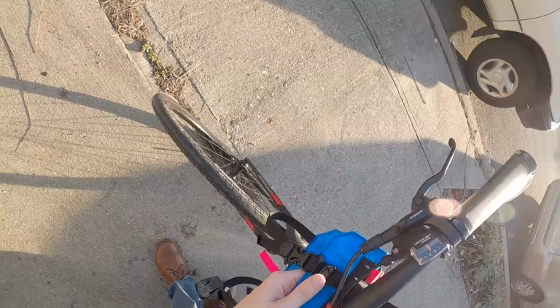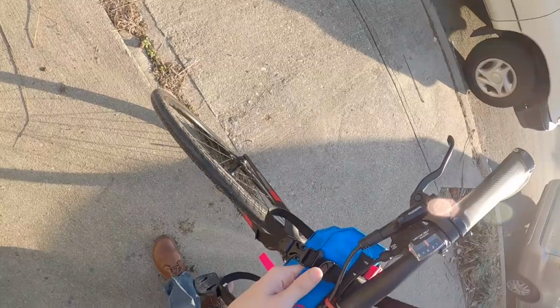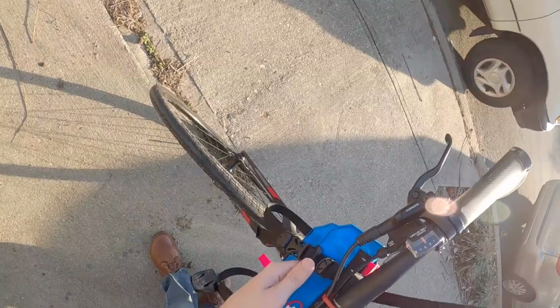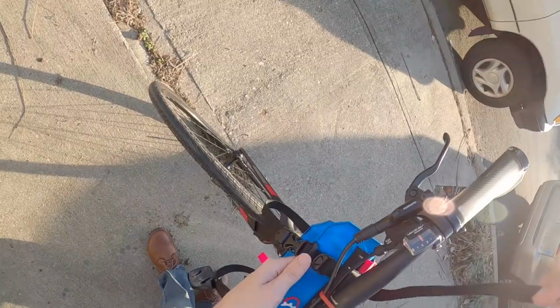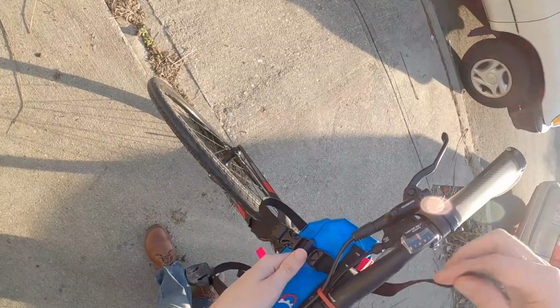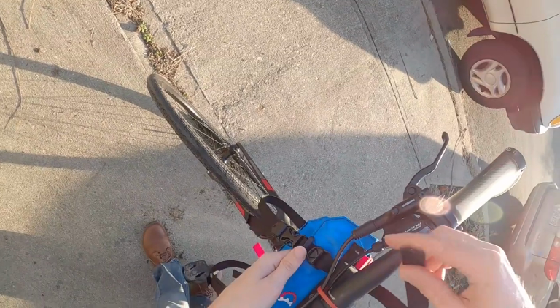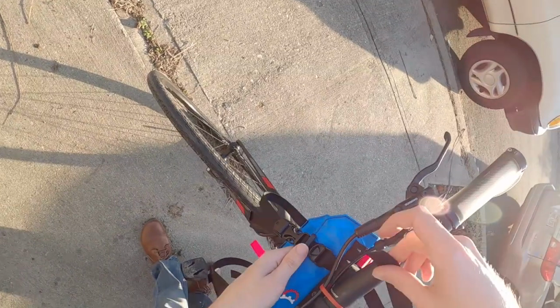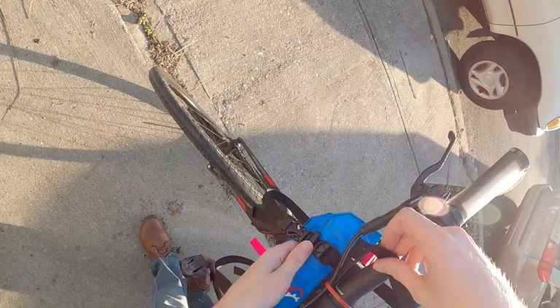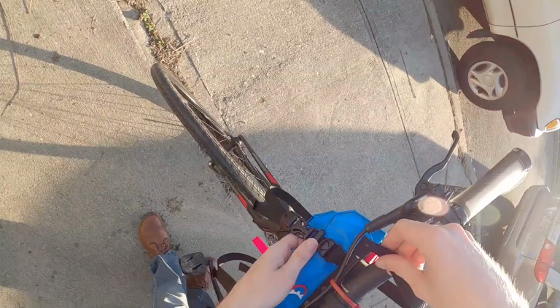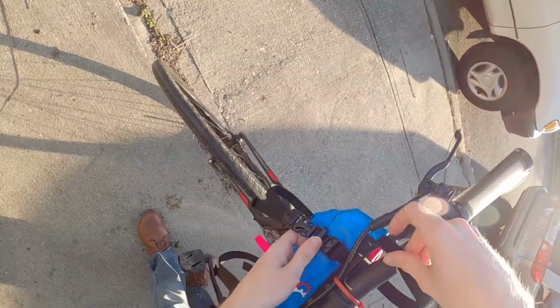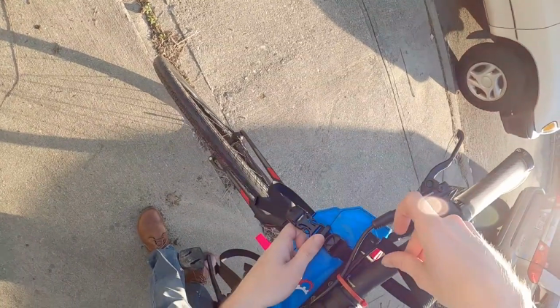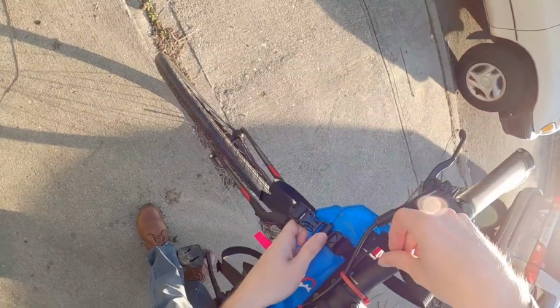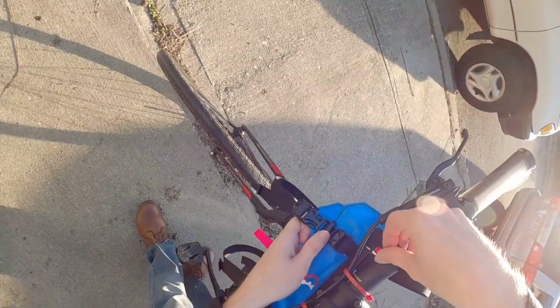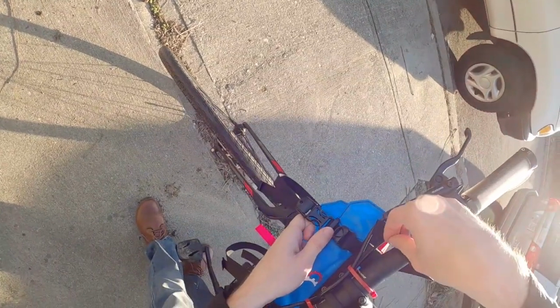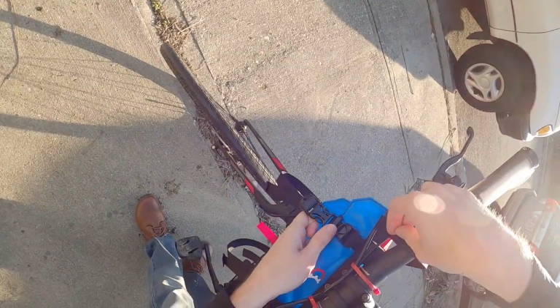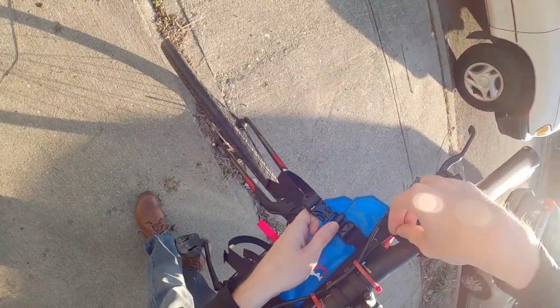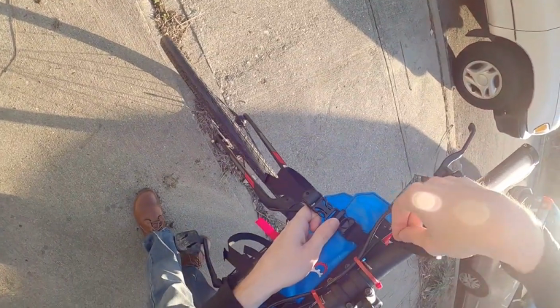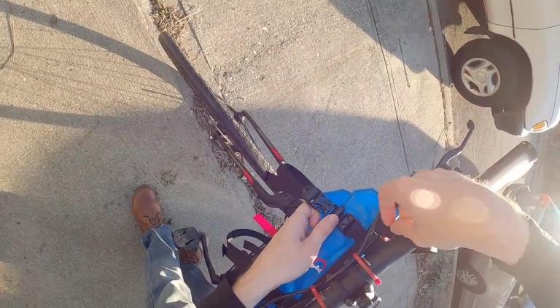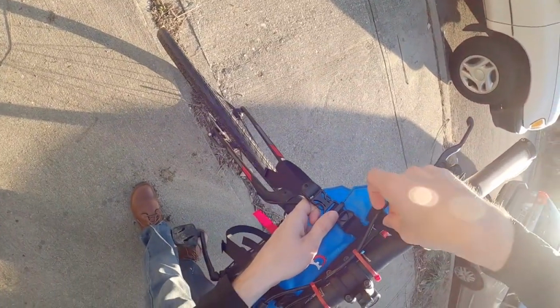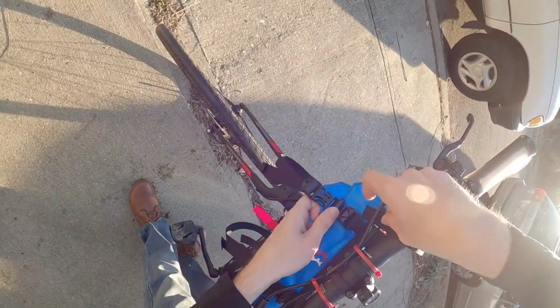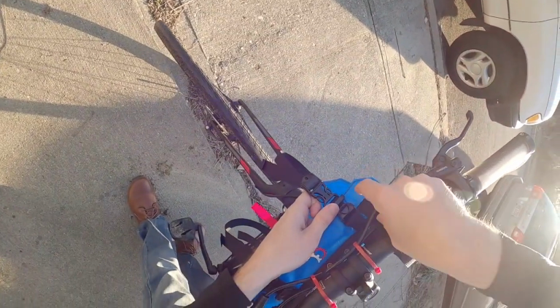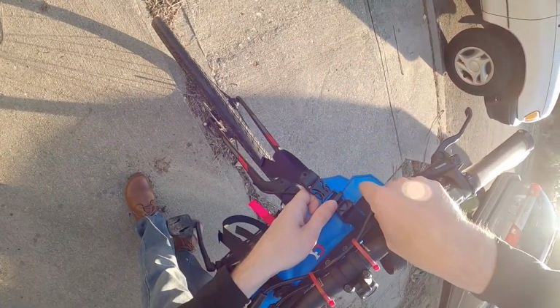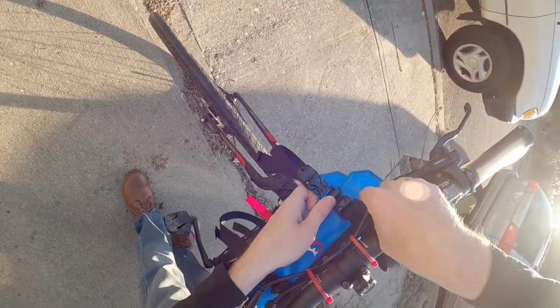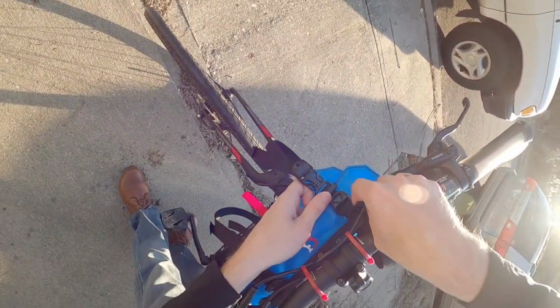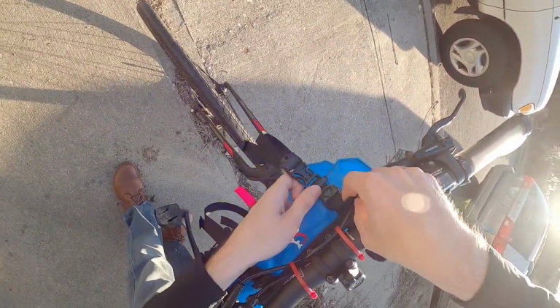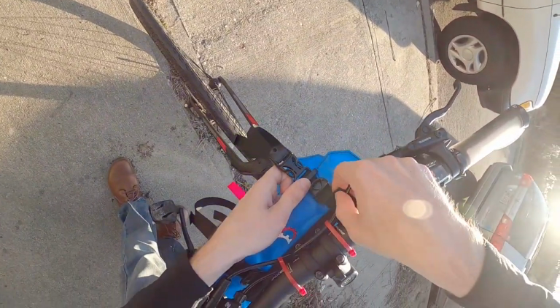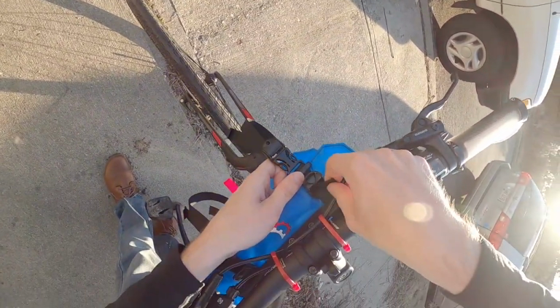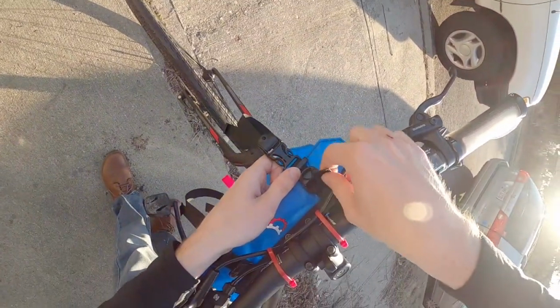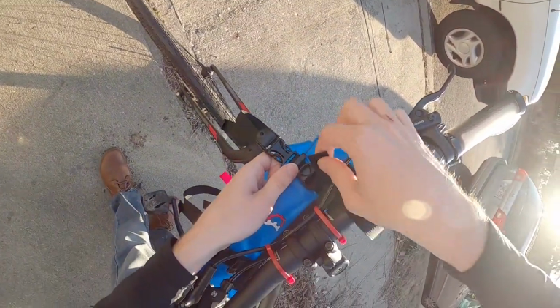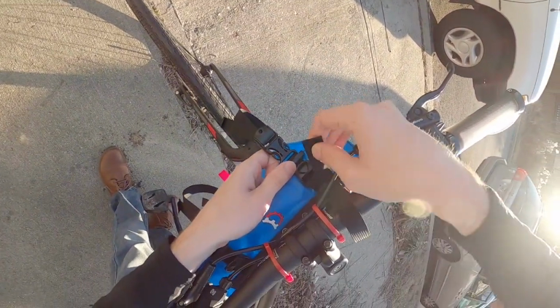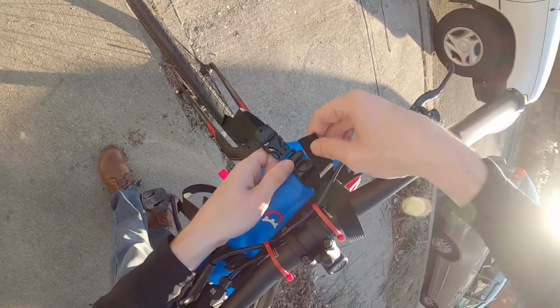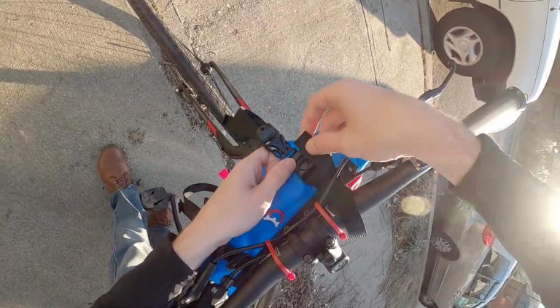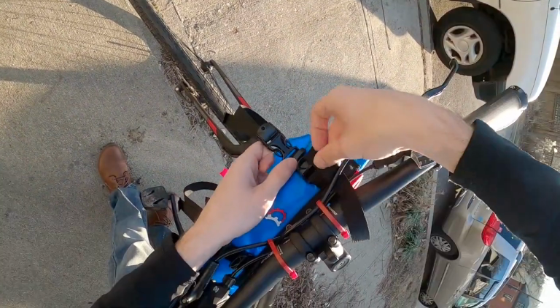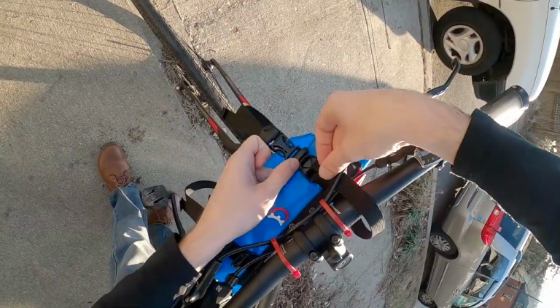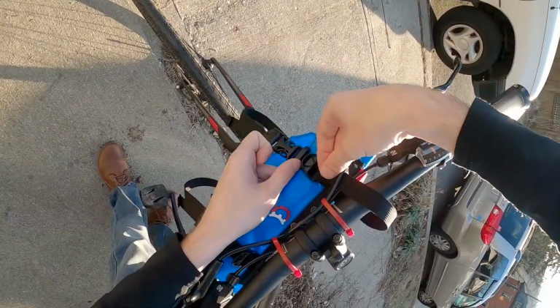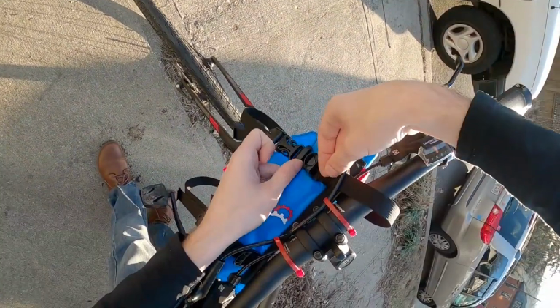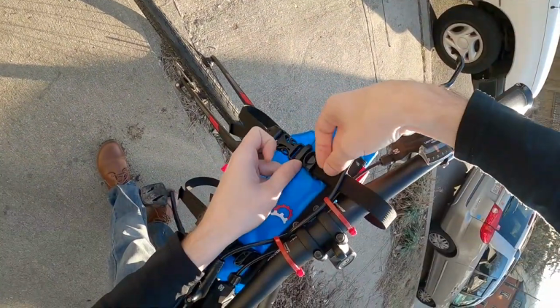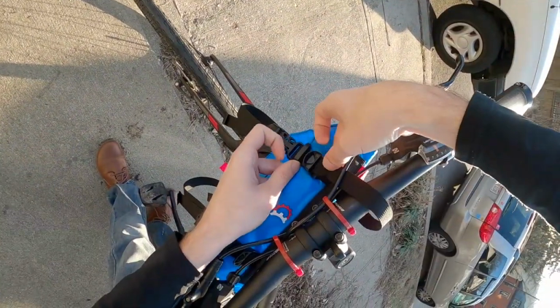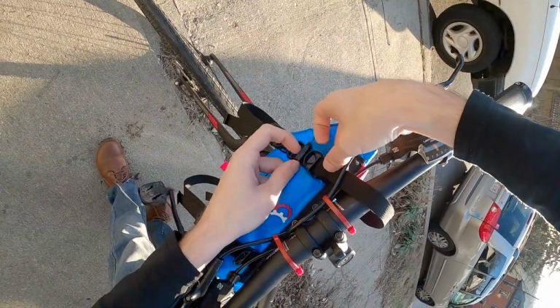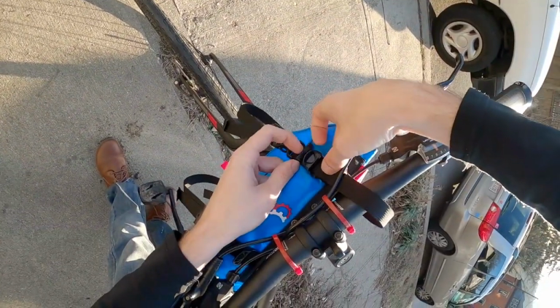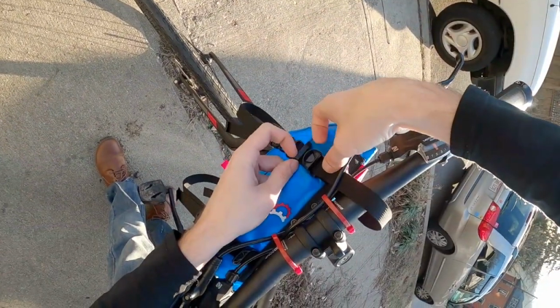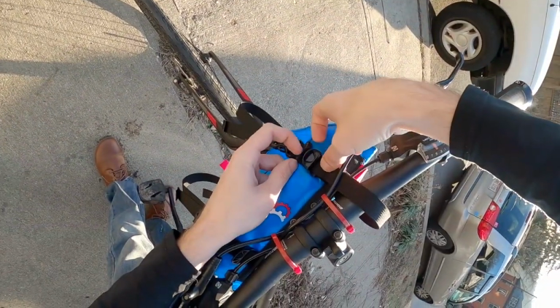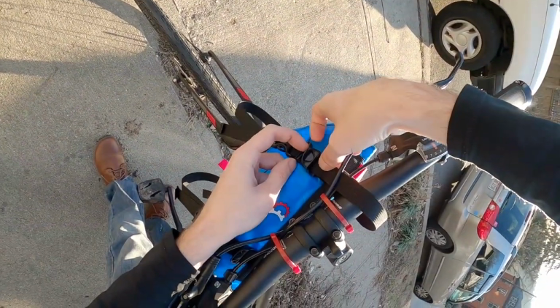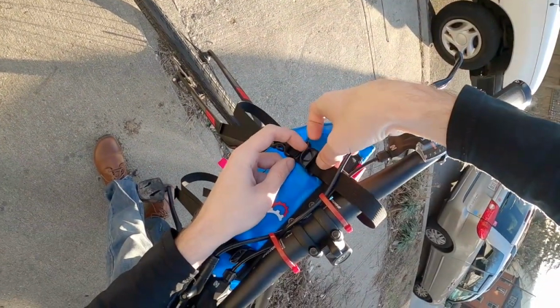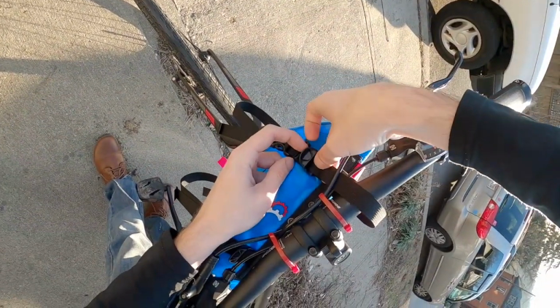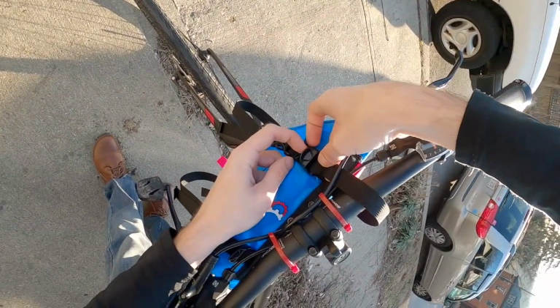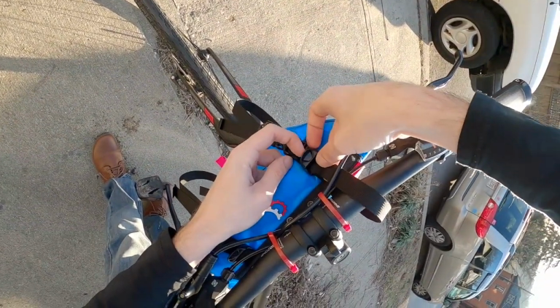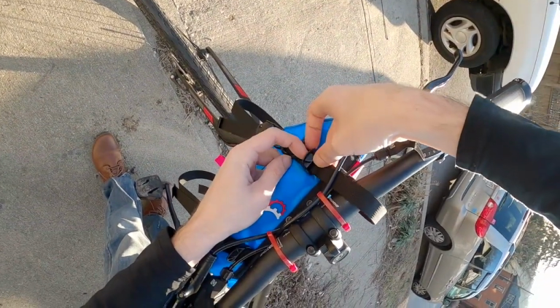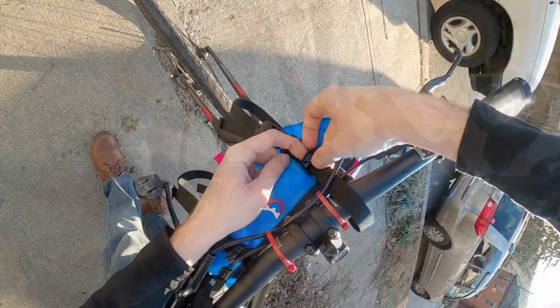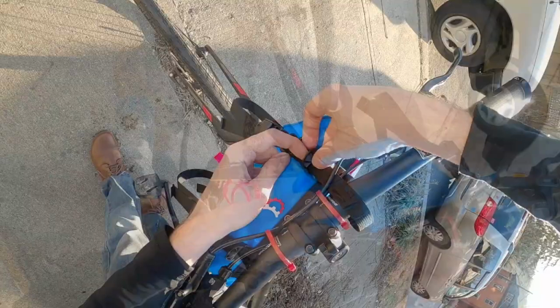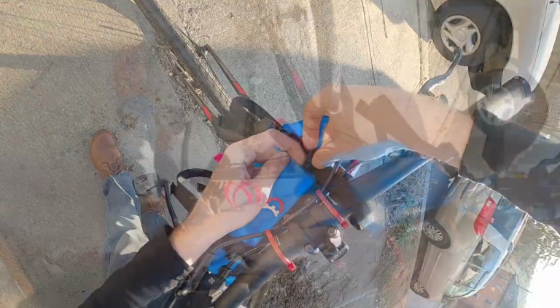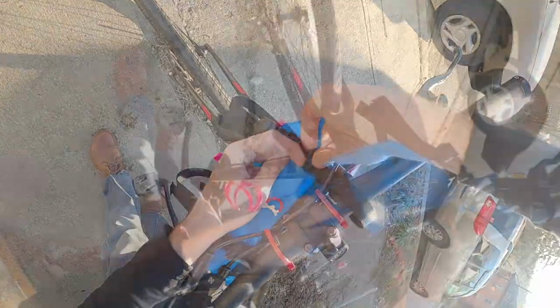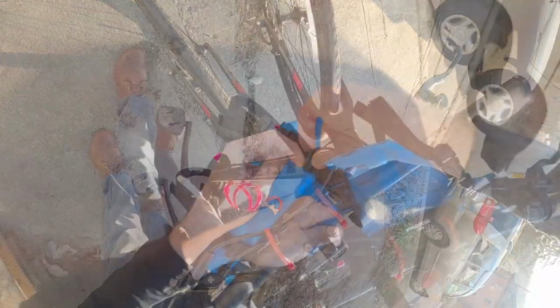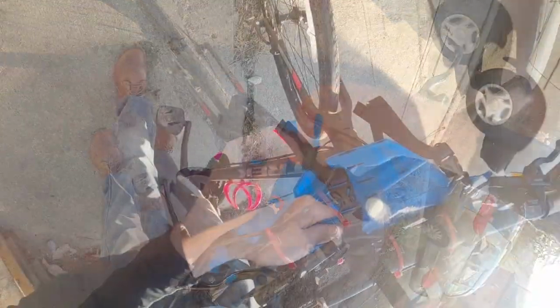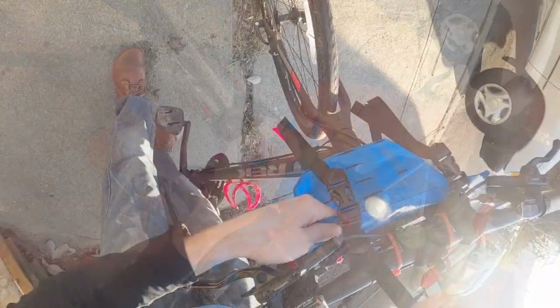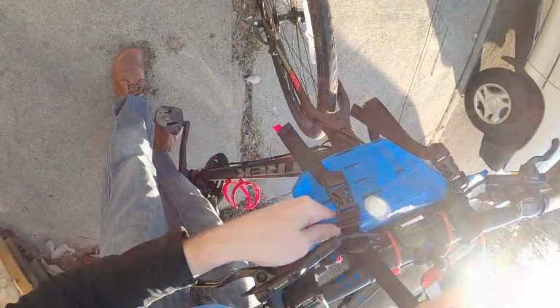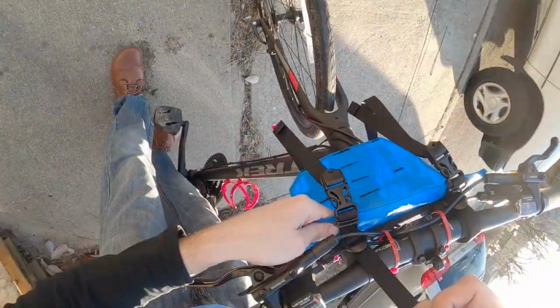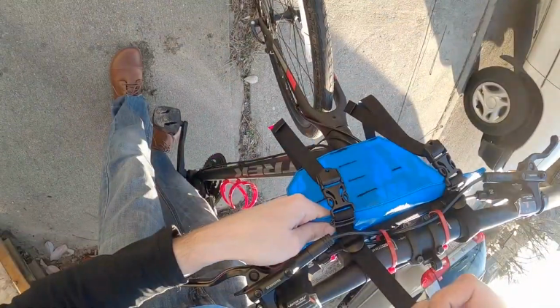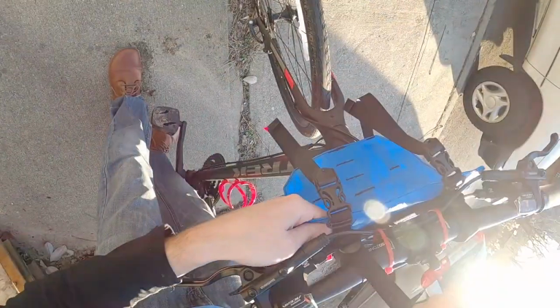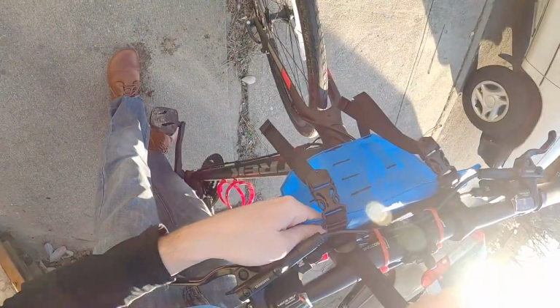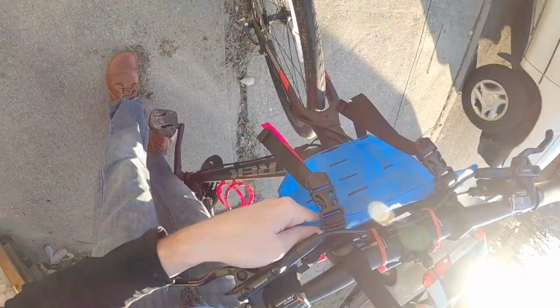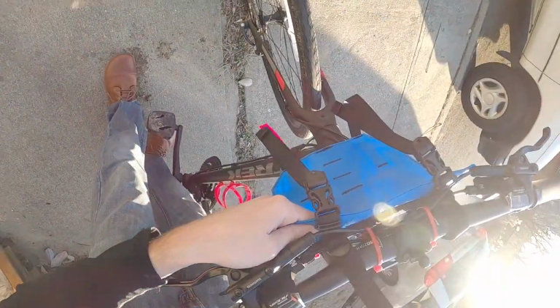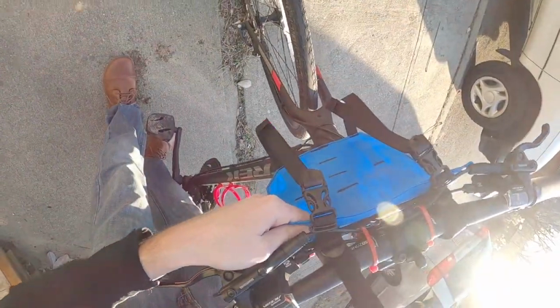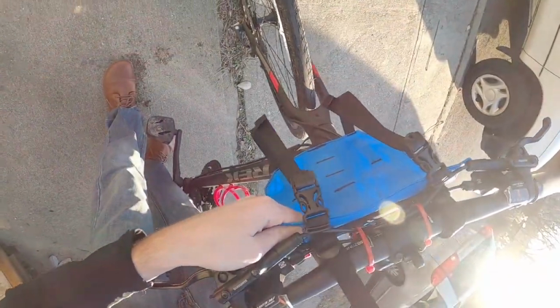Here is a point-of-view look at setting up the harness and taking the system for a spin. I don't go into a ton of detail on installing the harness because Revelate already has an excellent video for that.